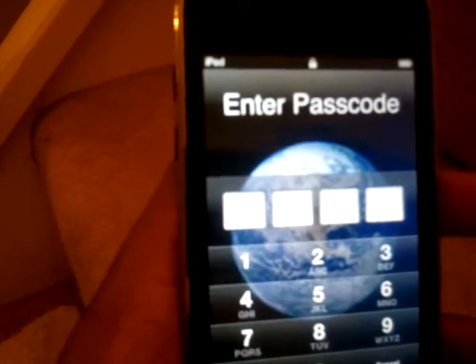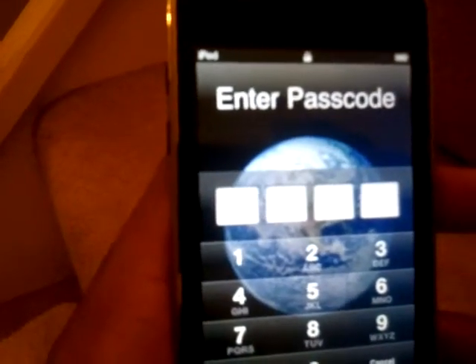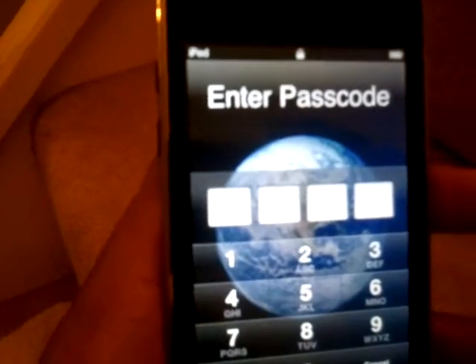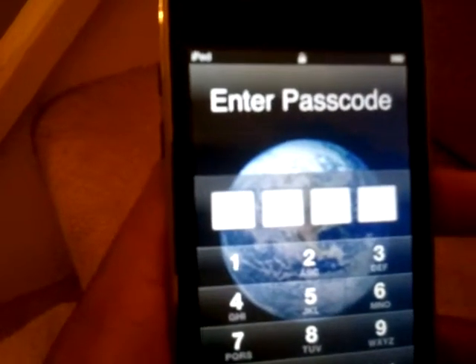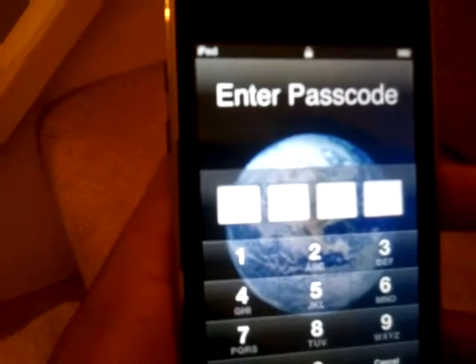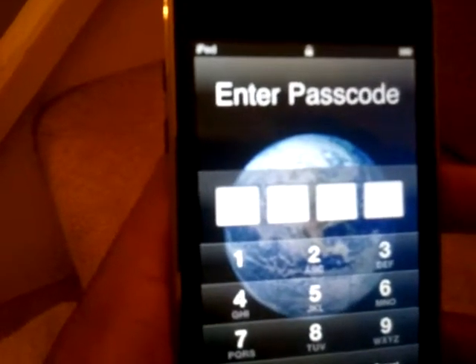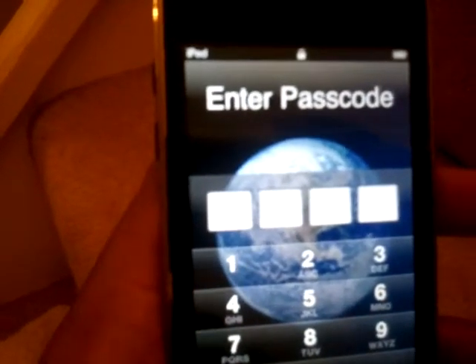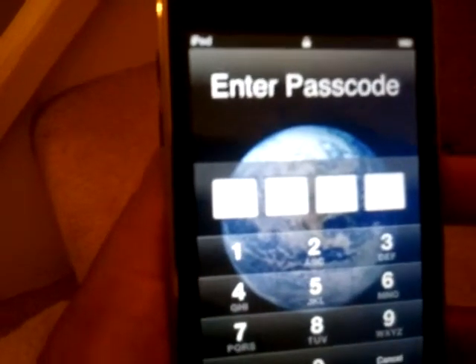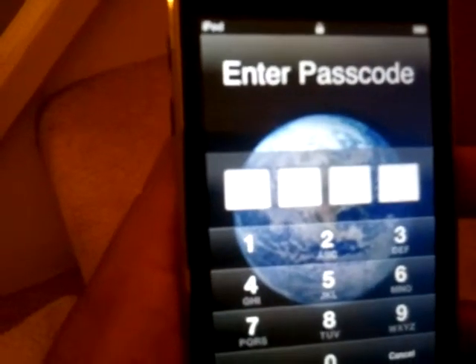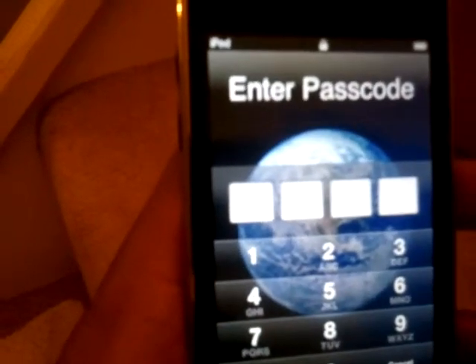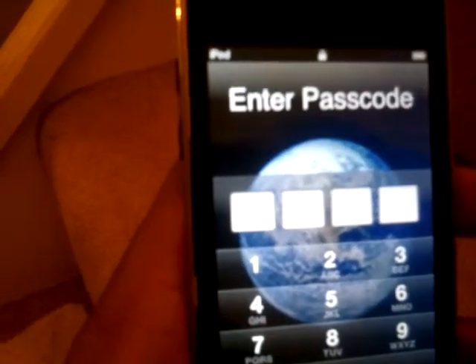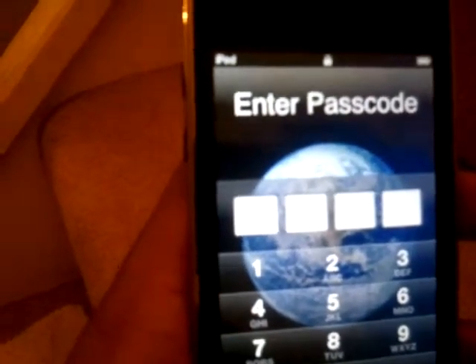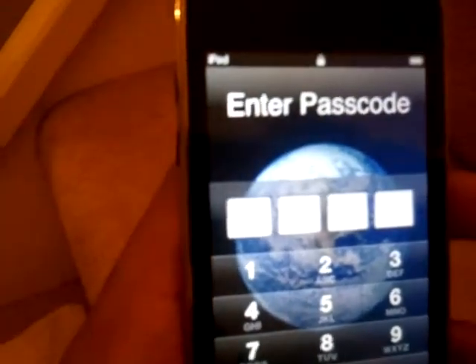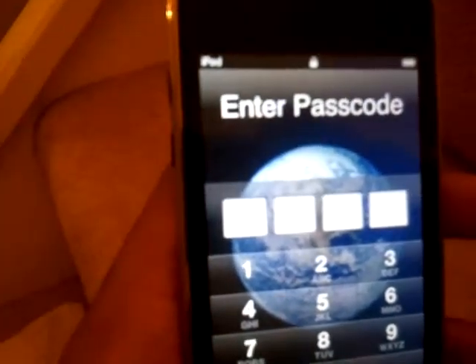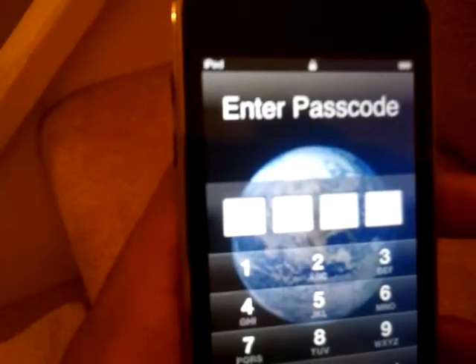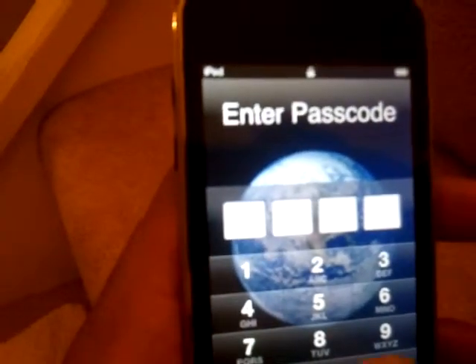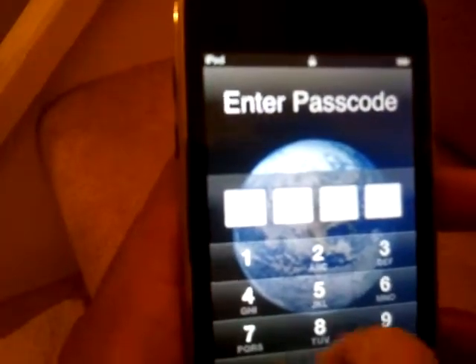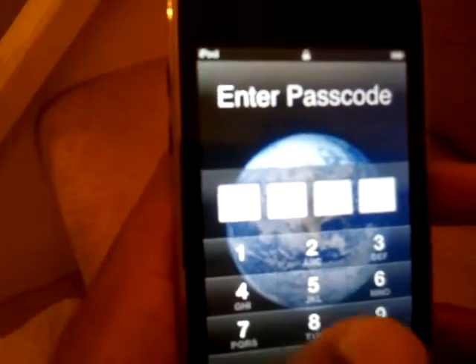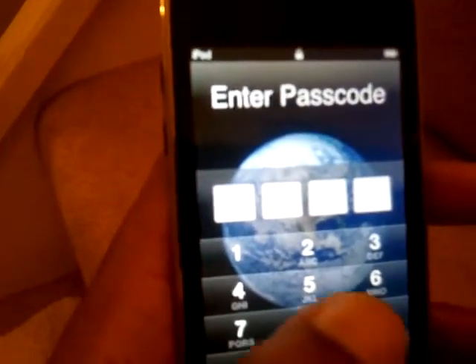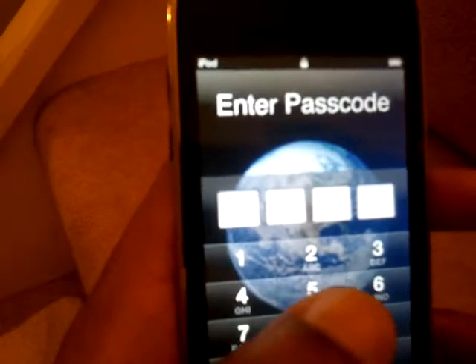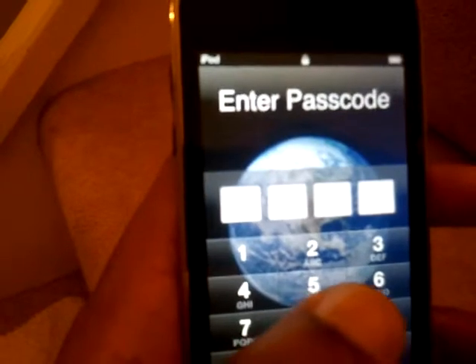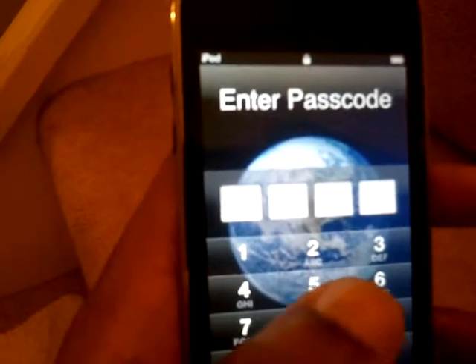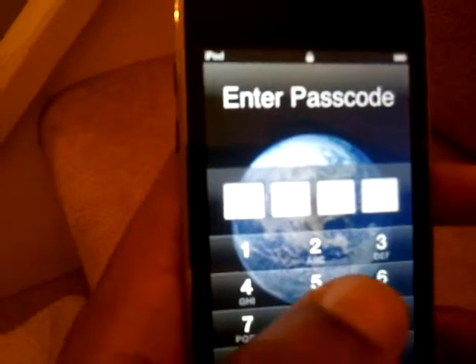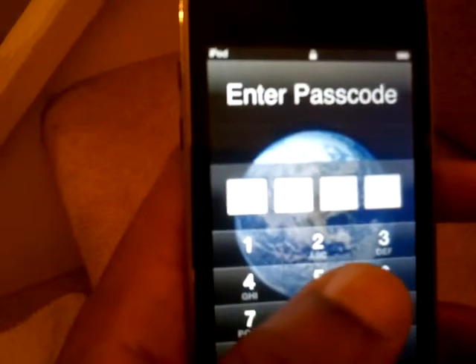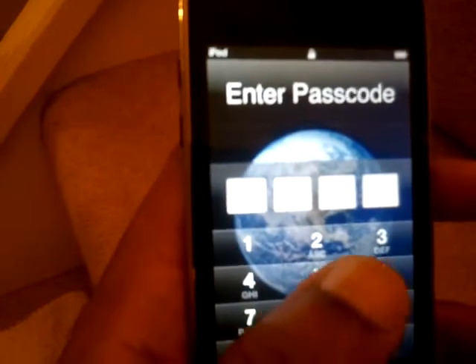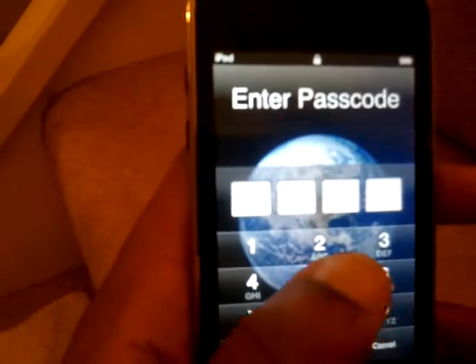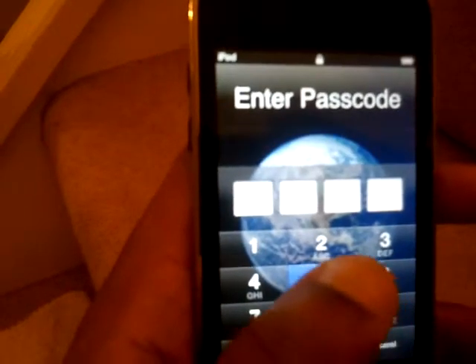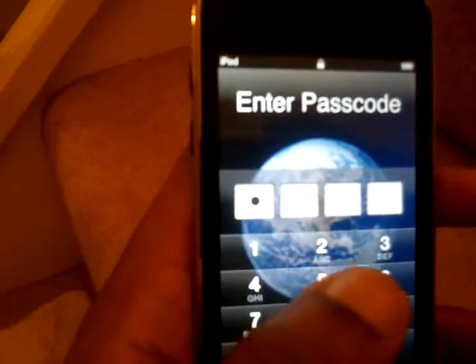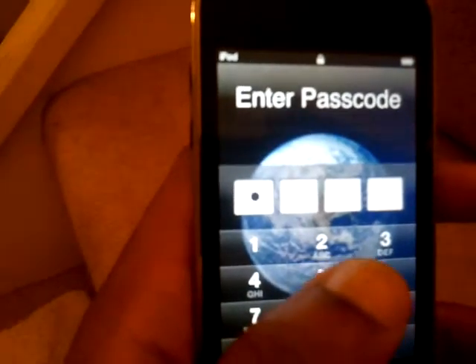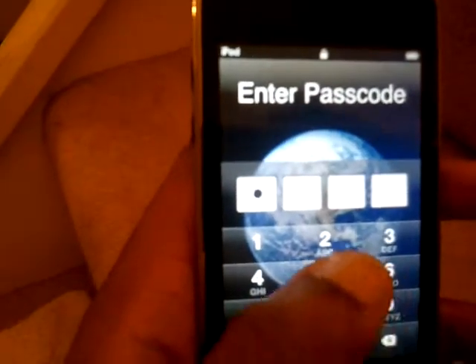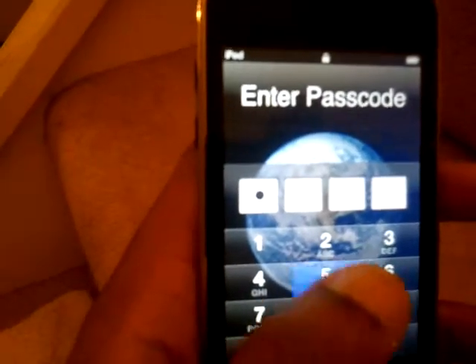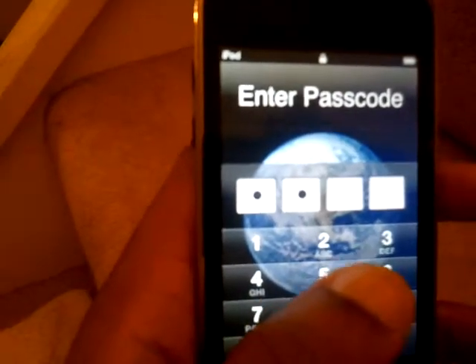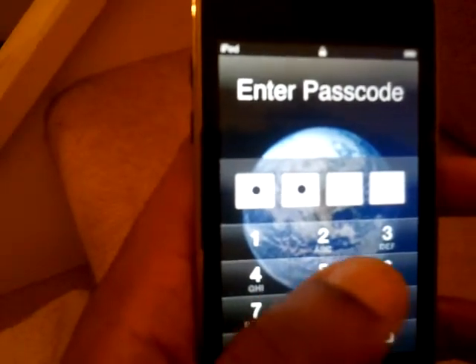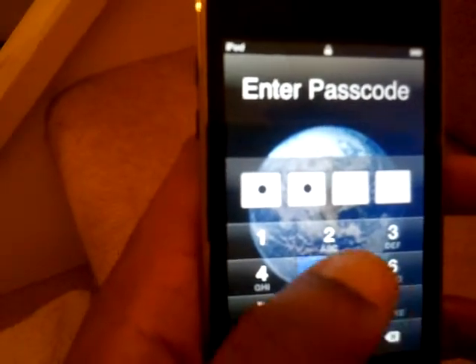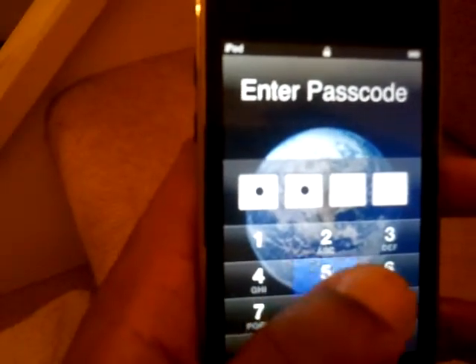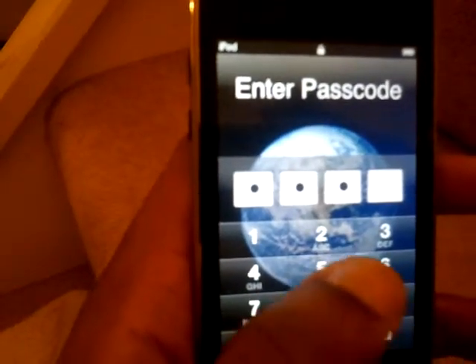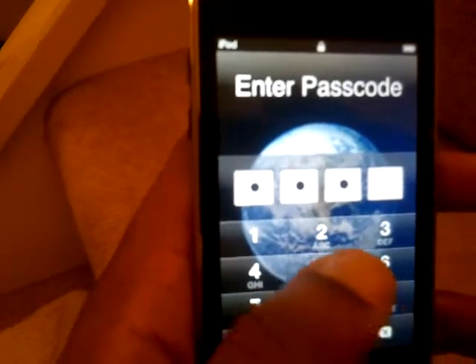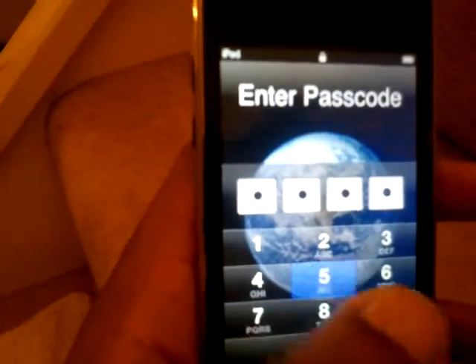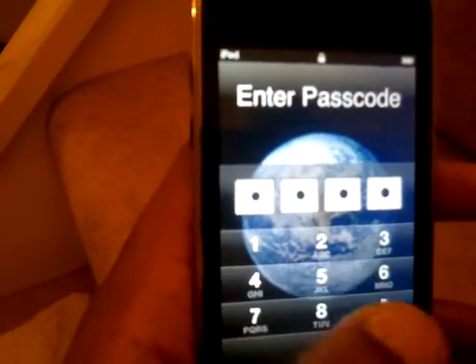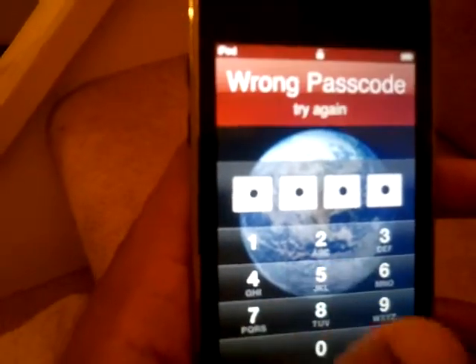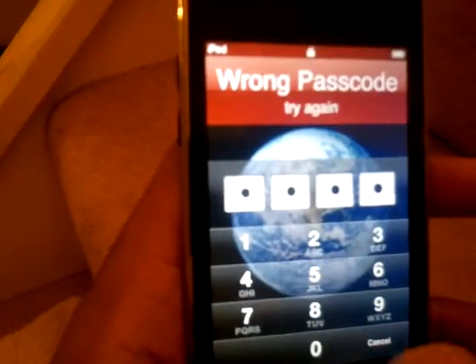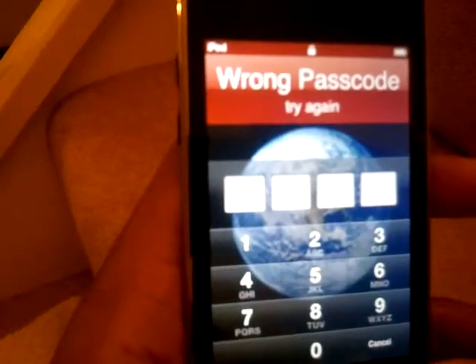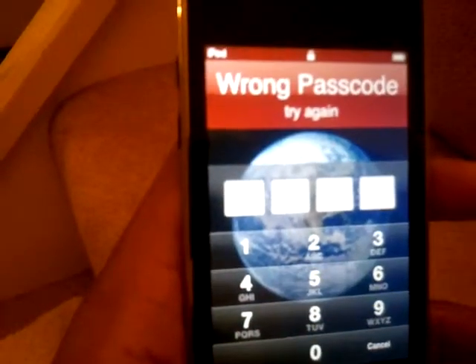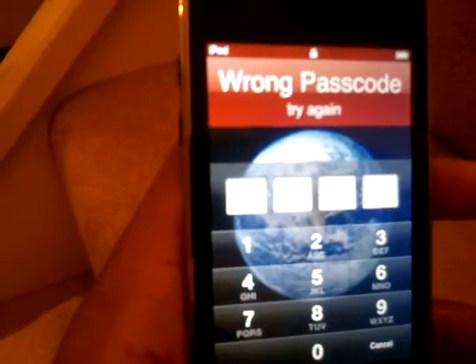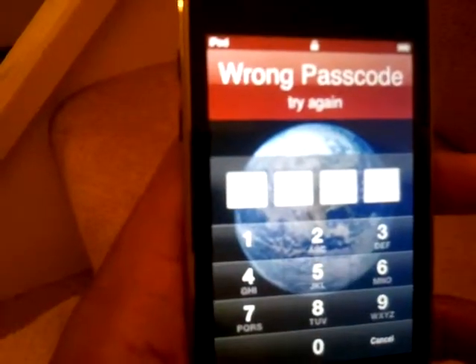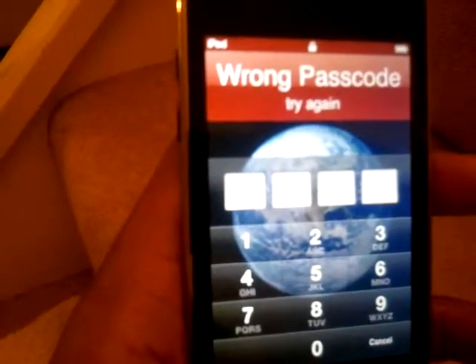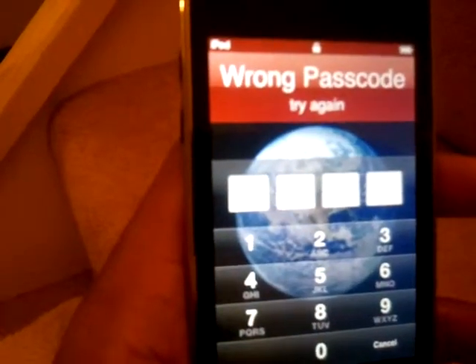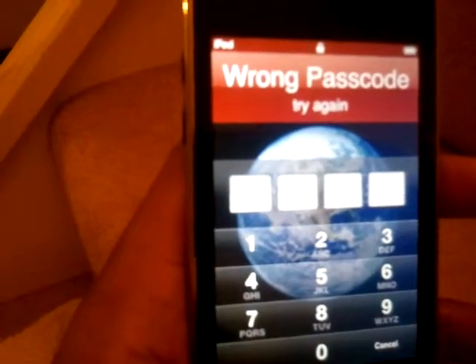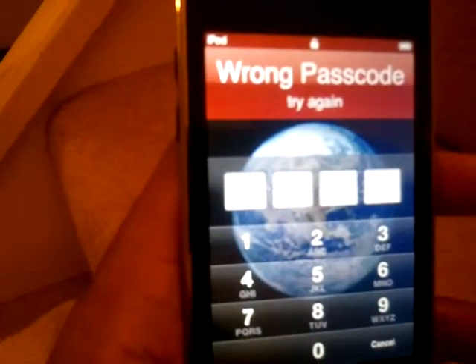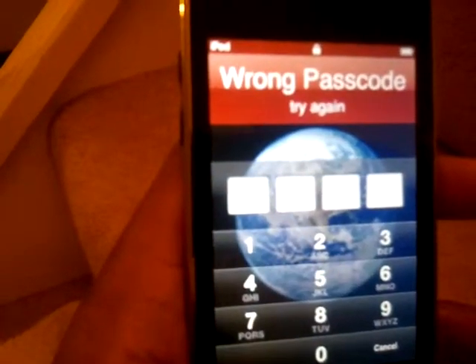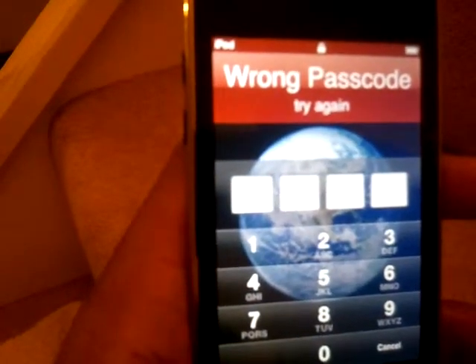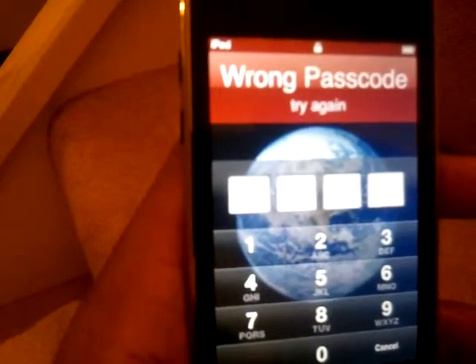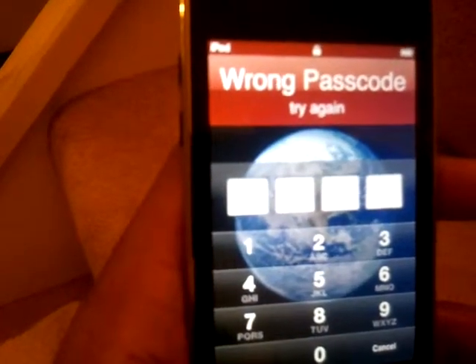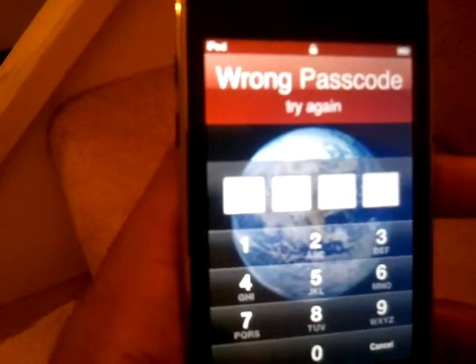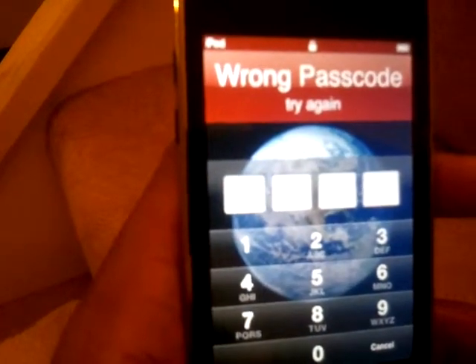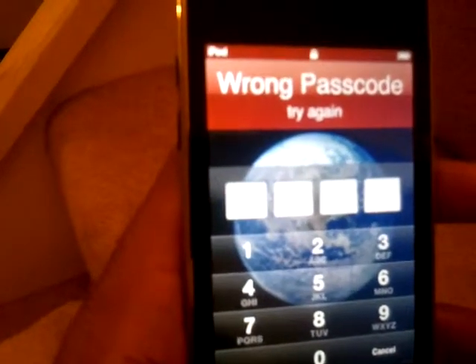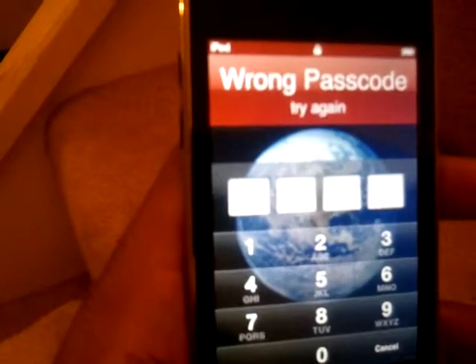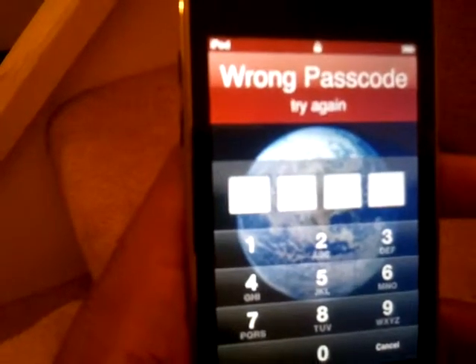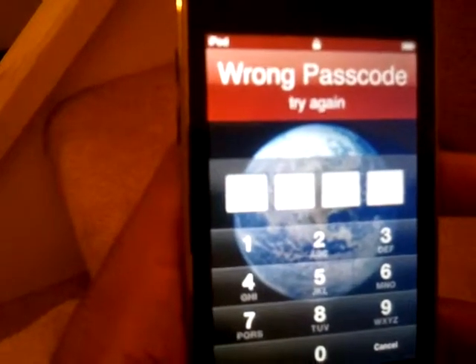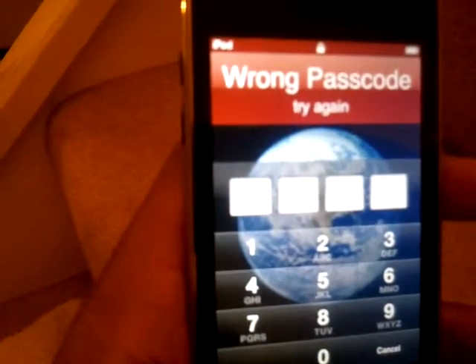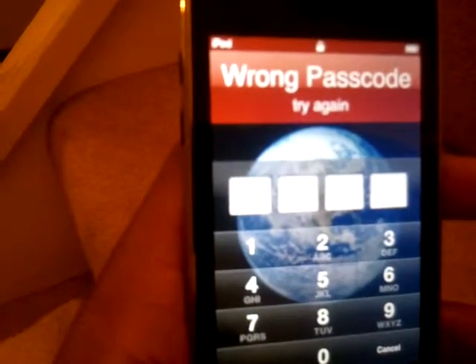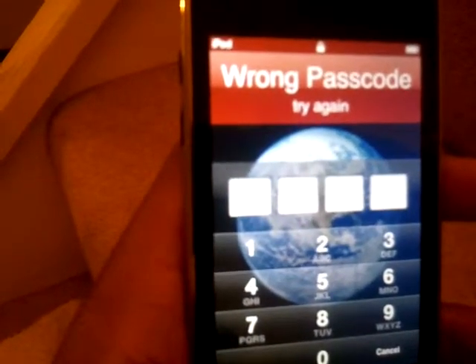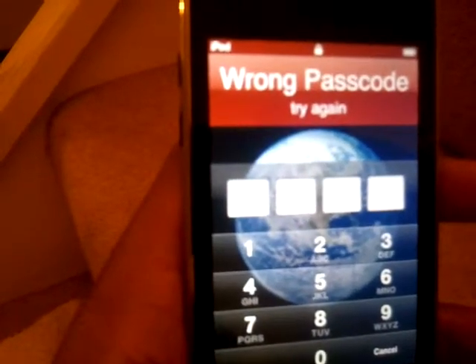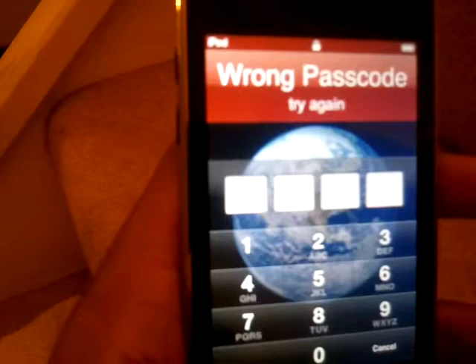Alright, let's put the wrong one in. Let's see what happens. I'll put in four fives. One, two, three, four. Wrong passcode. Try again.